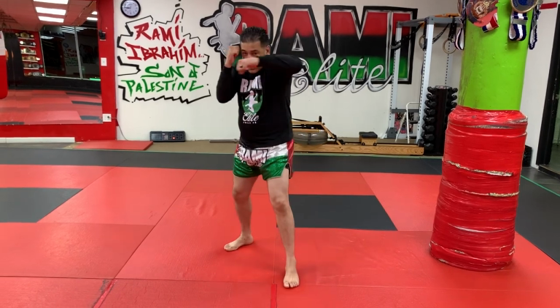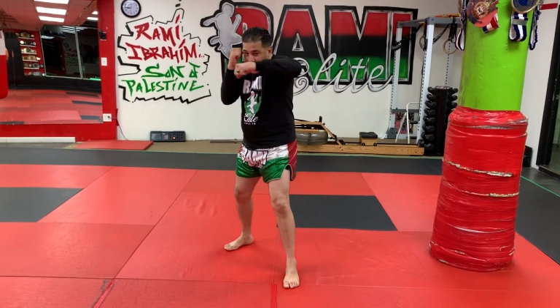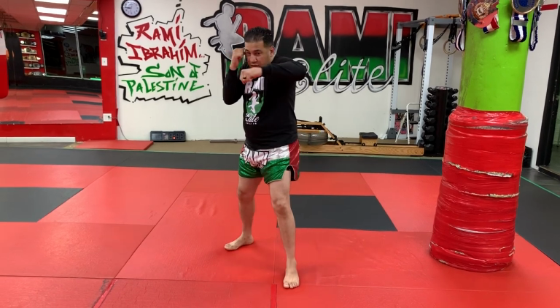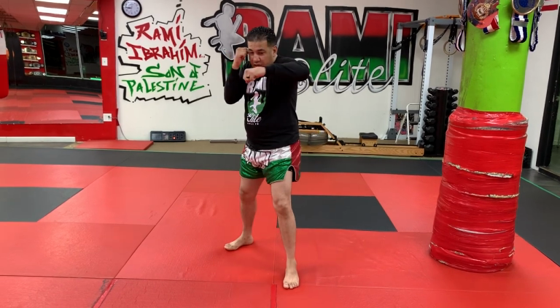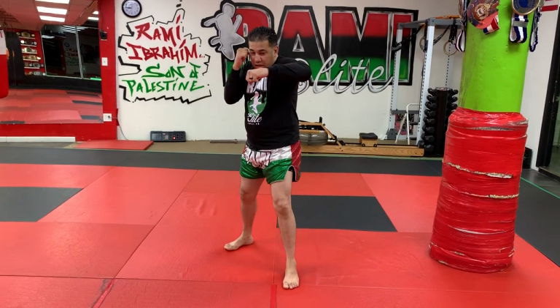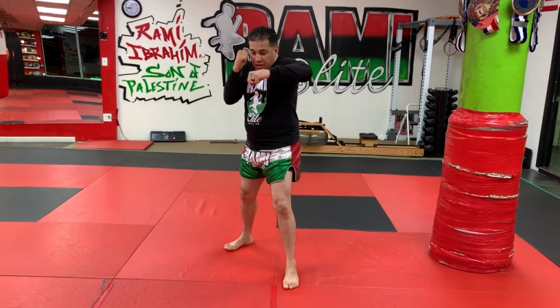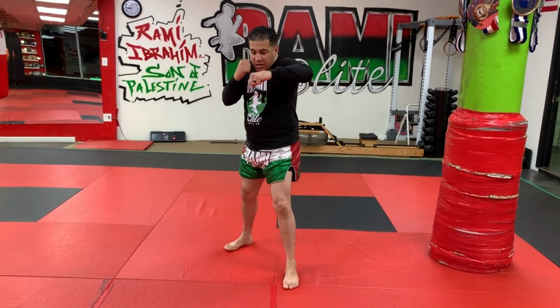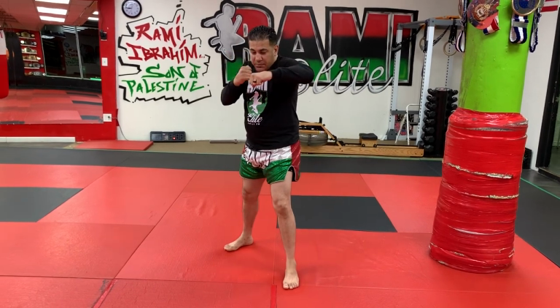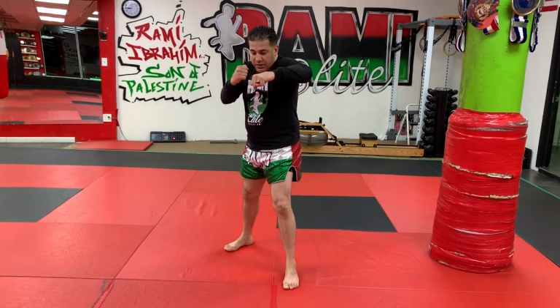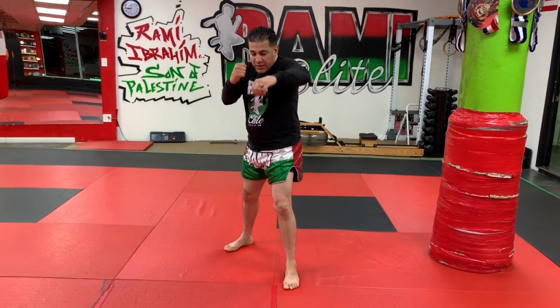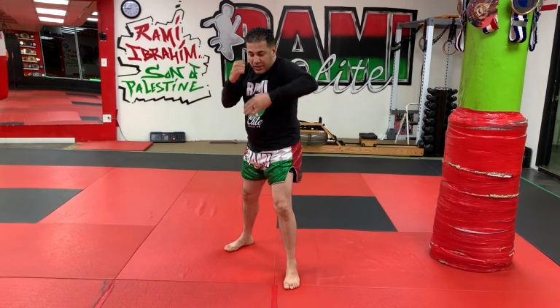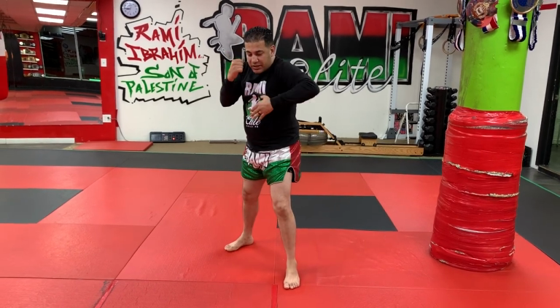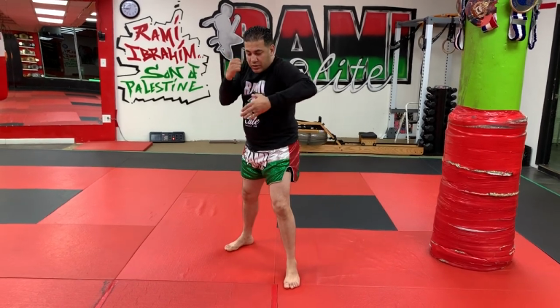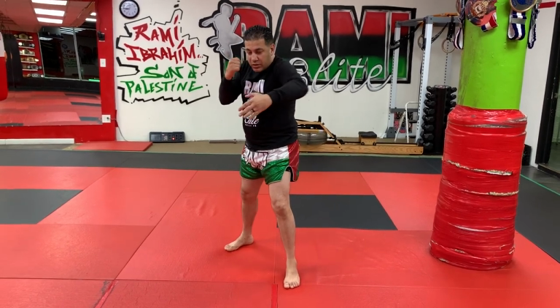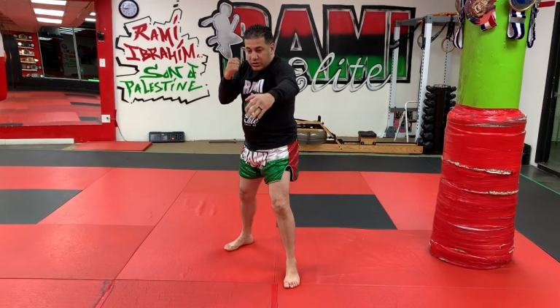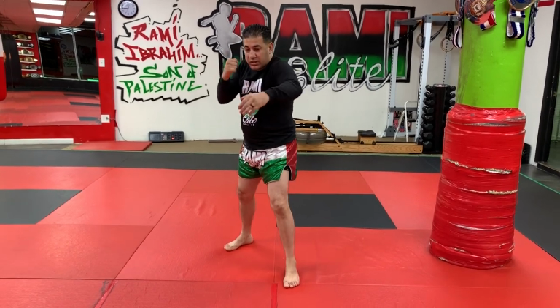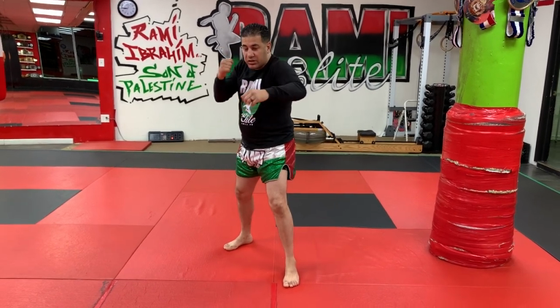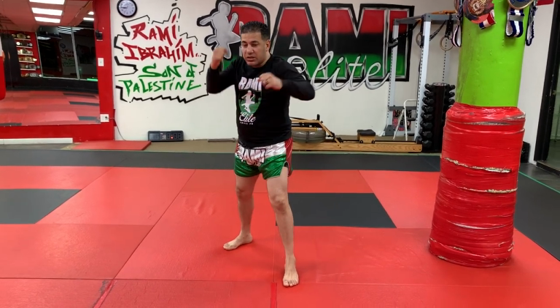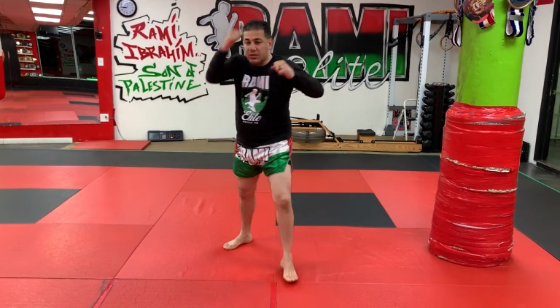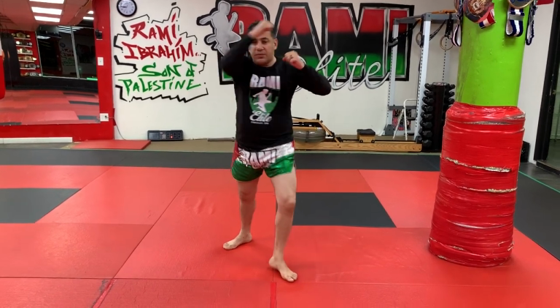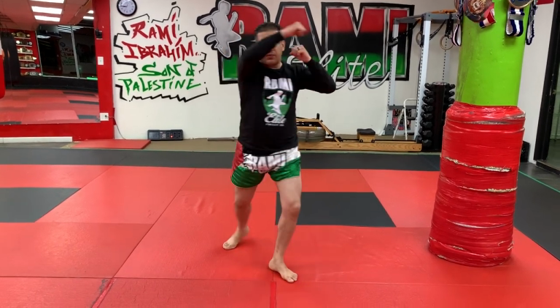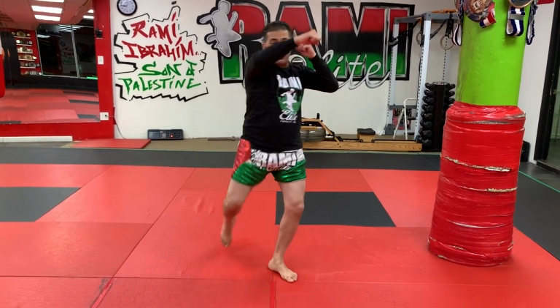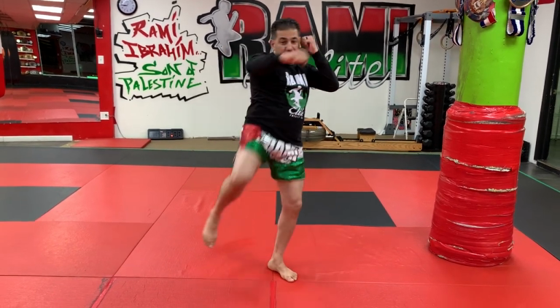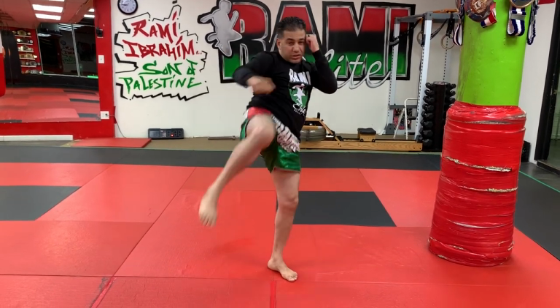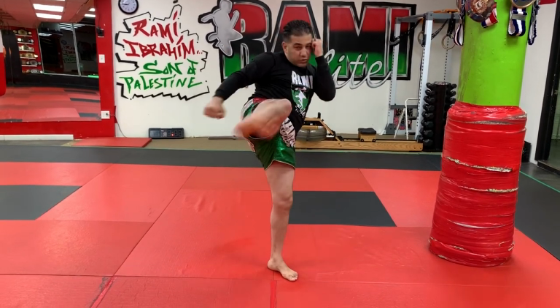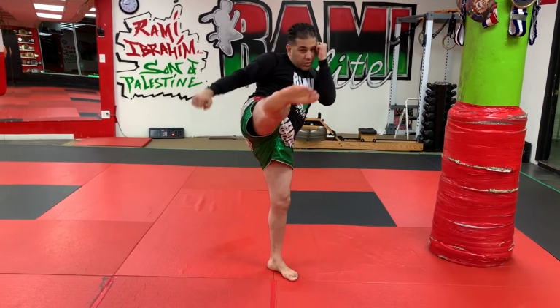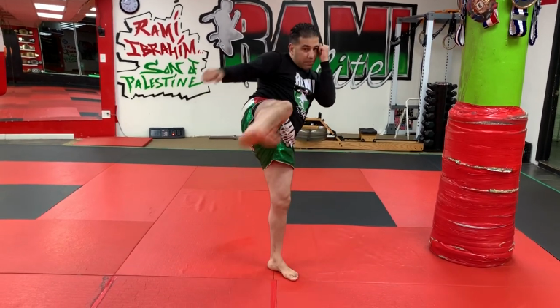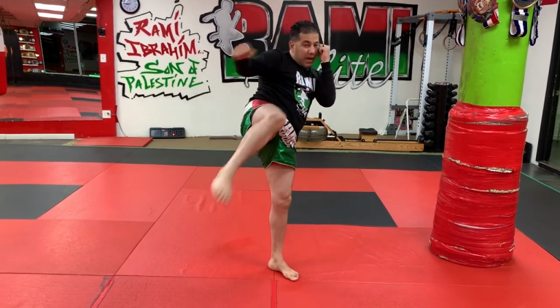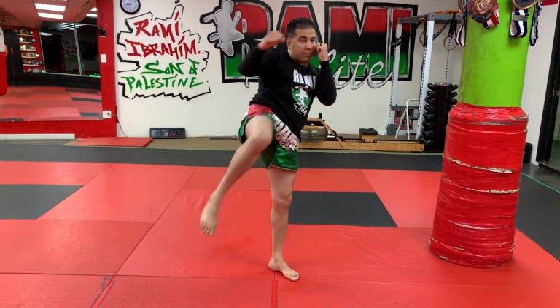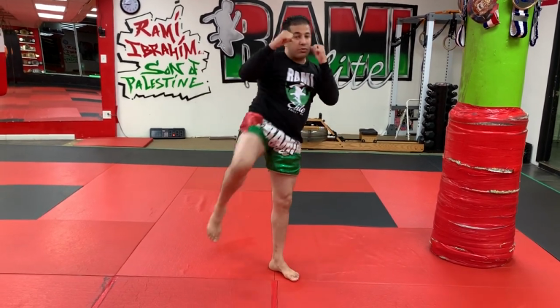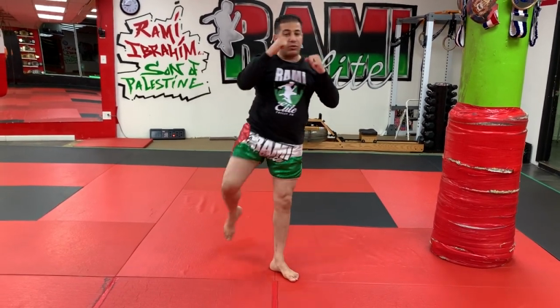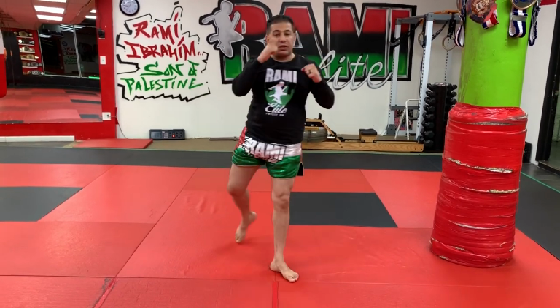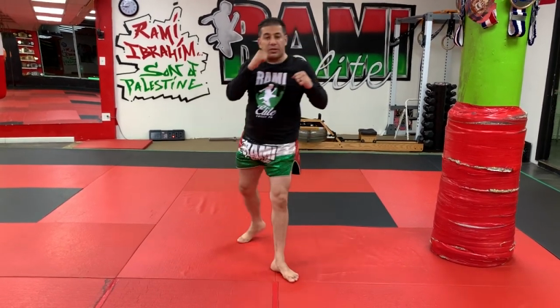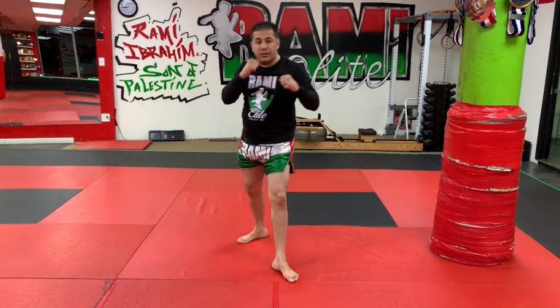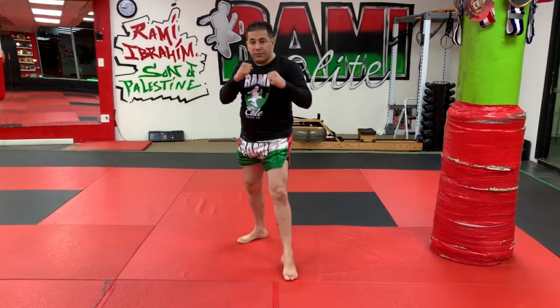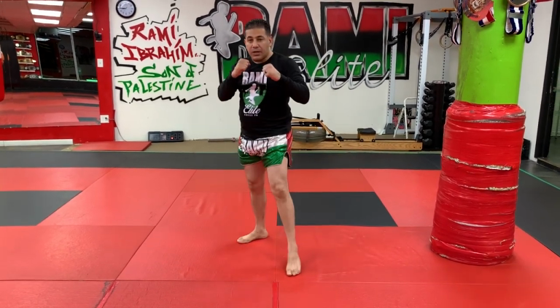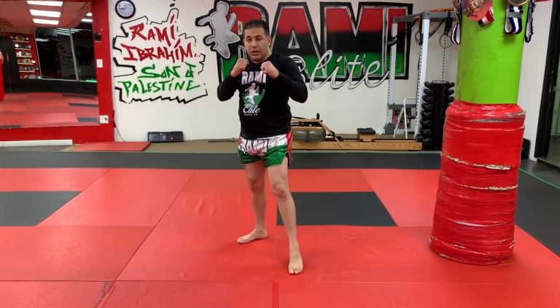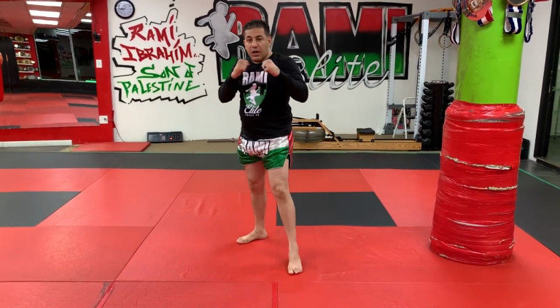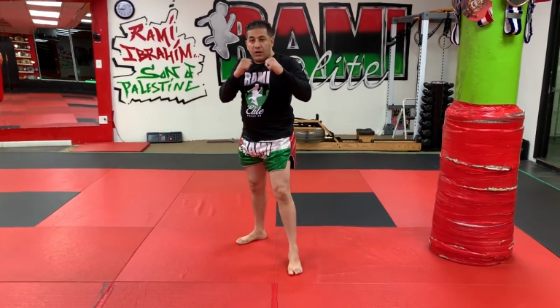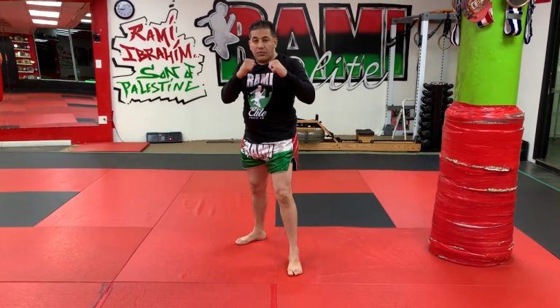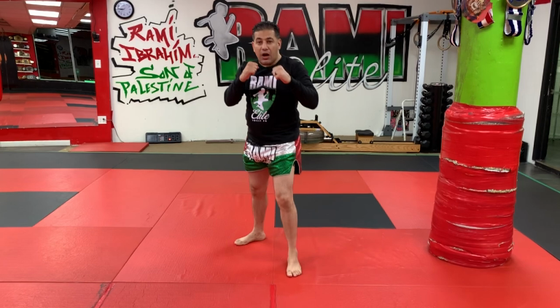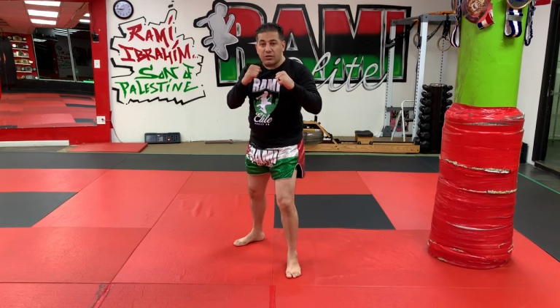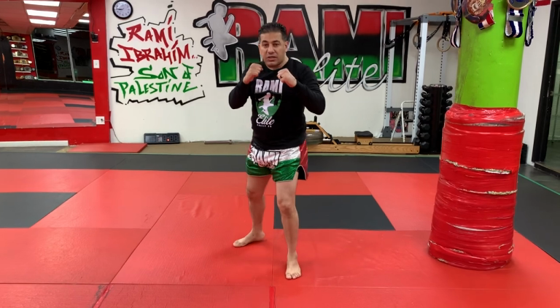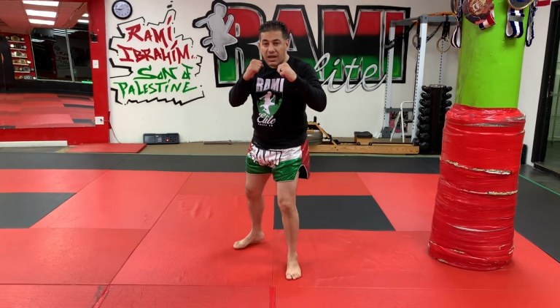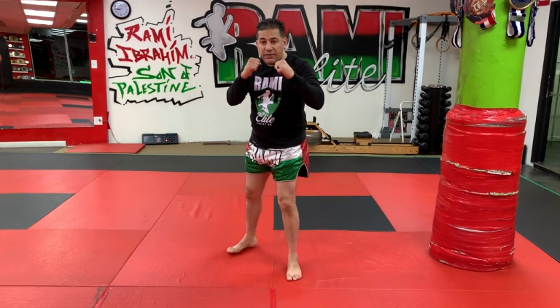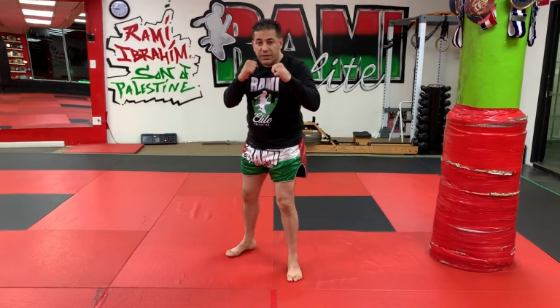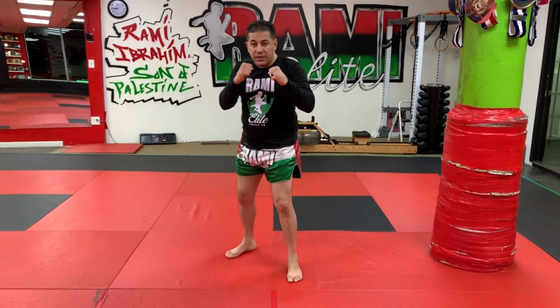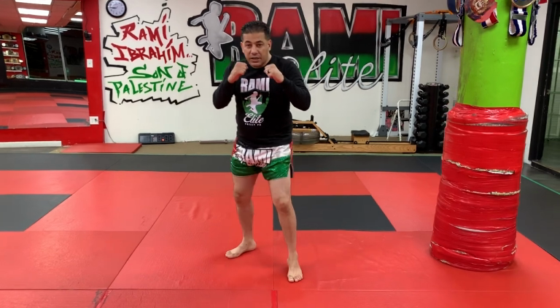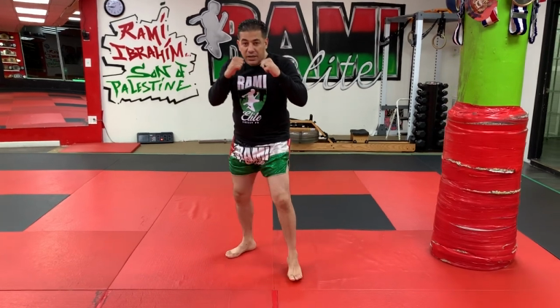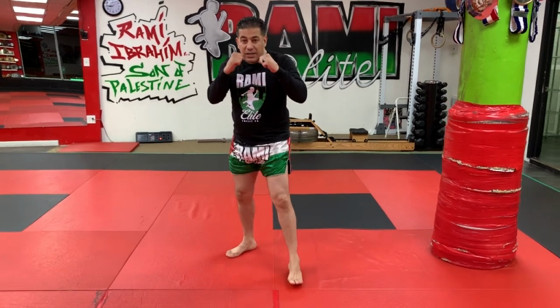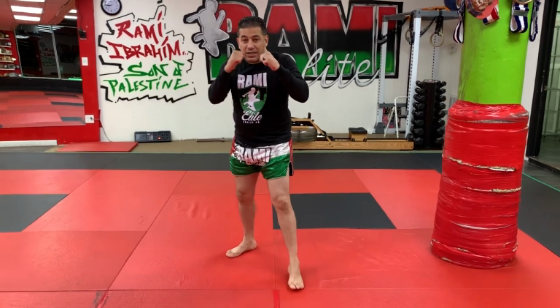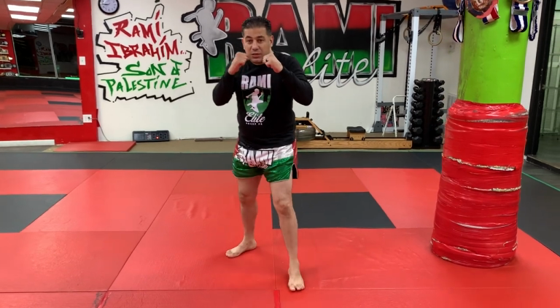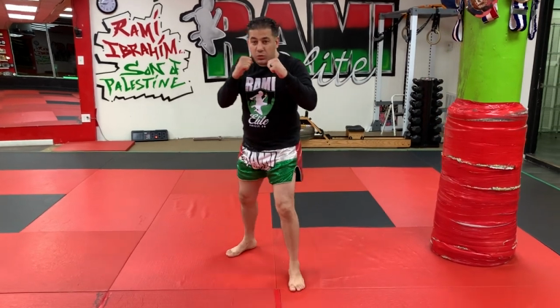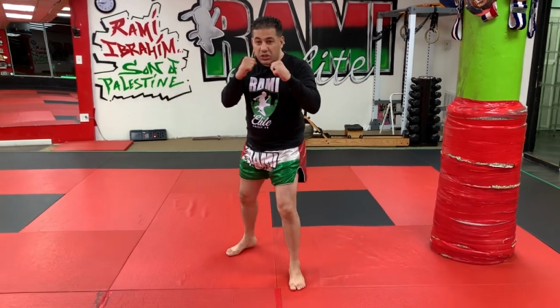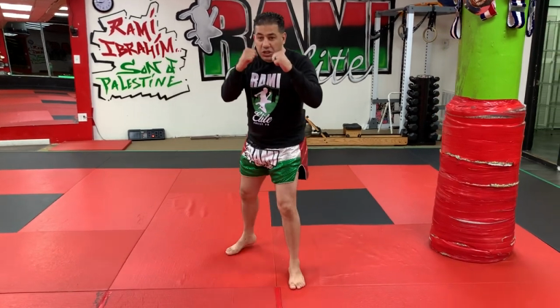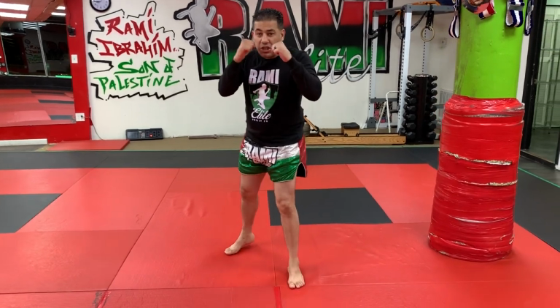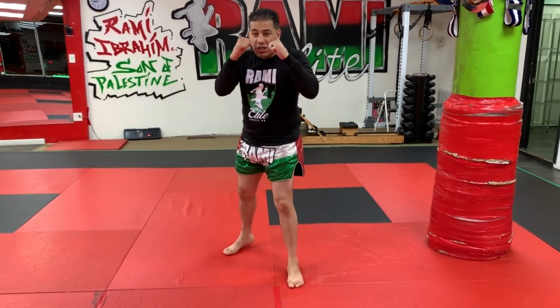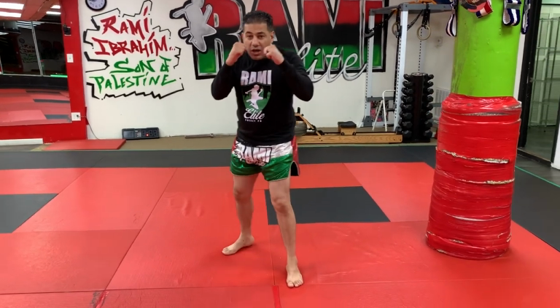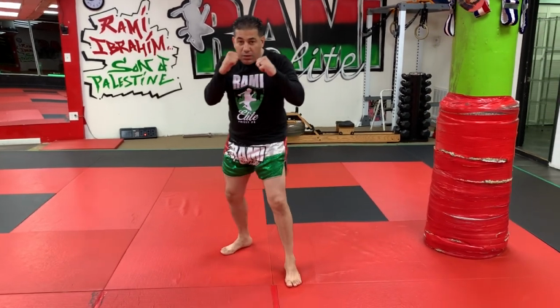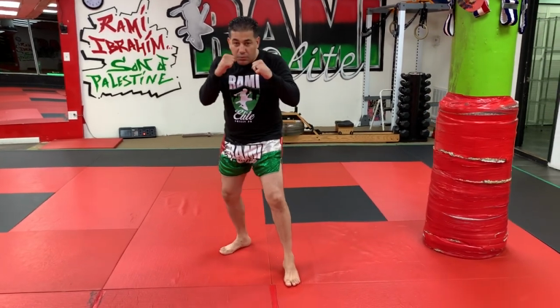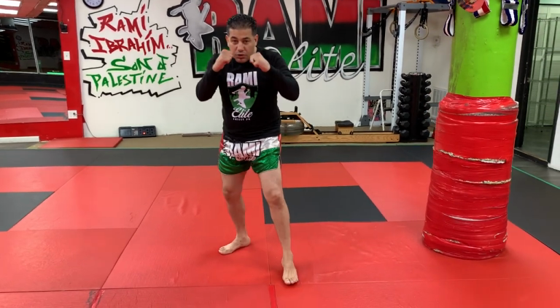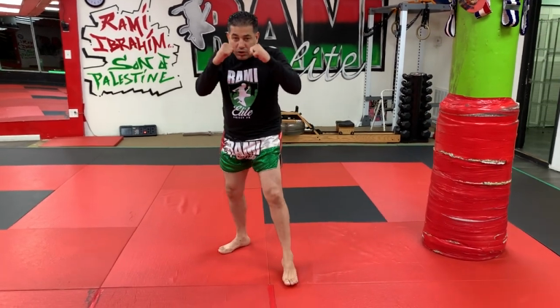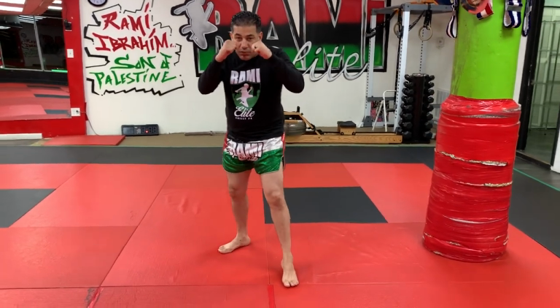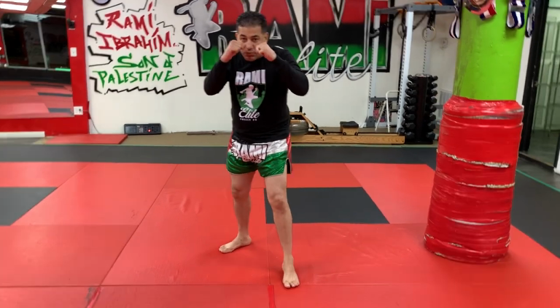Round six is back kick combo number three: jab, cross, hook to the body, hook to the head, keeping a nice long distance, finishing with a back middle kick.